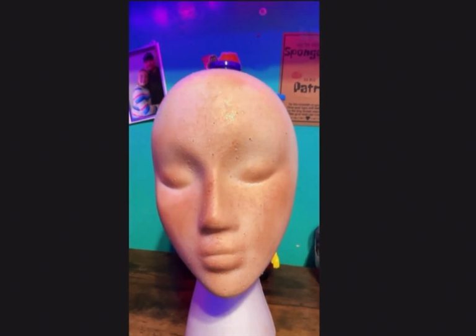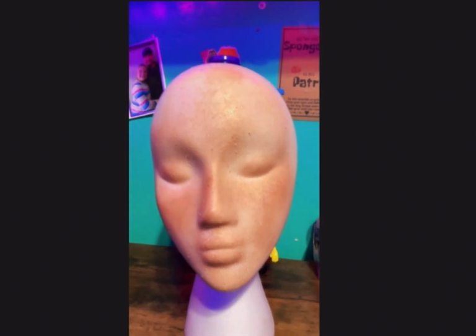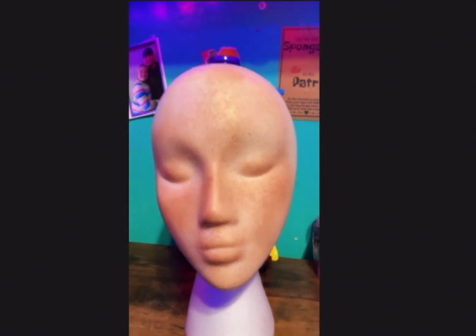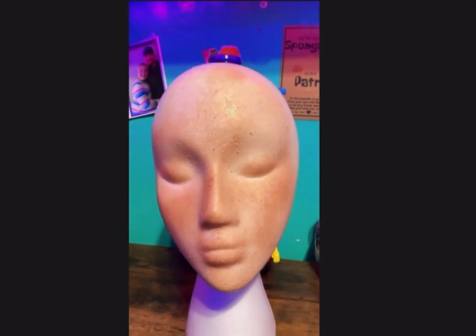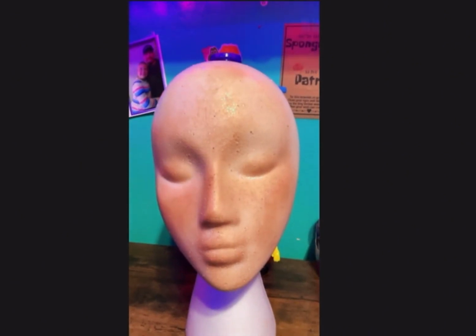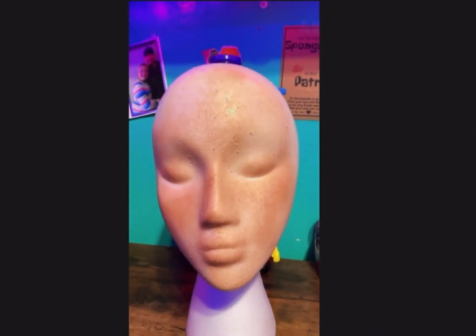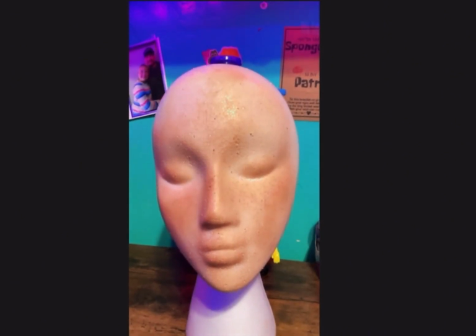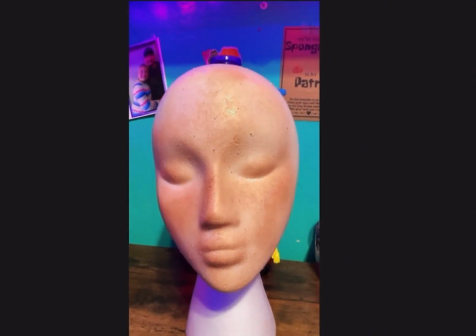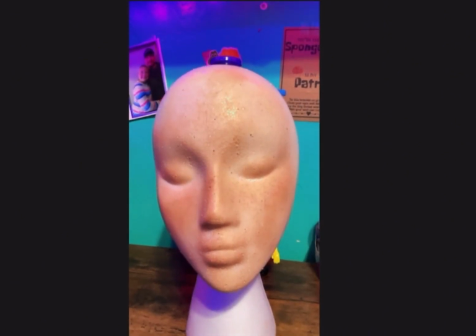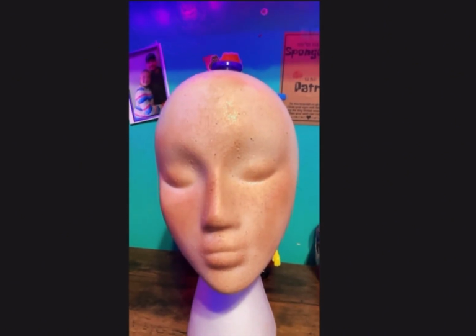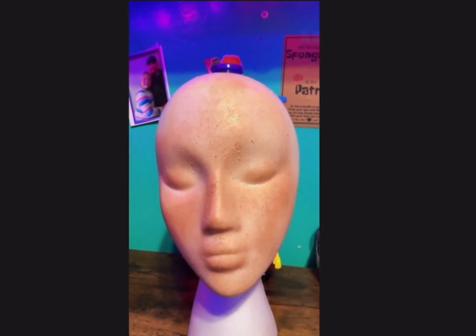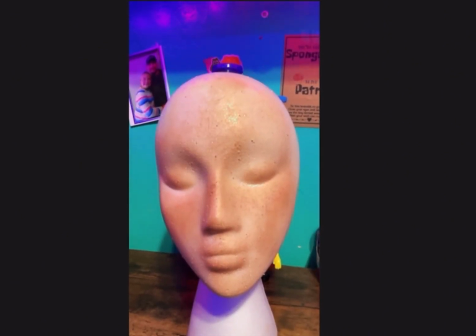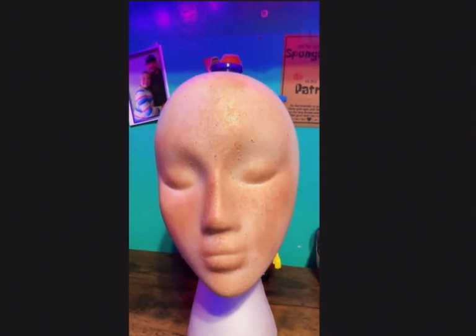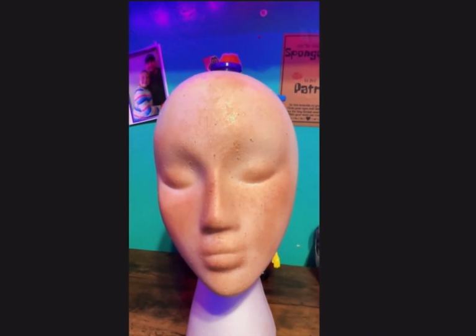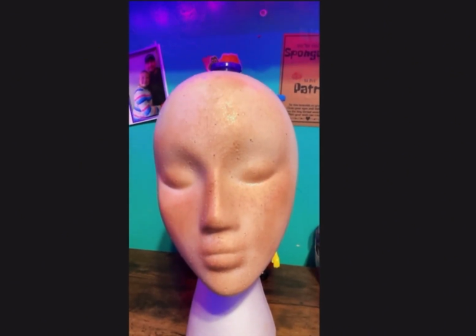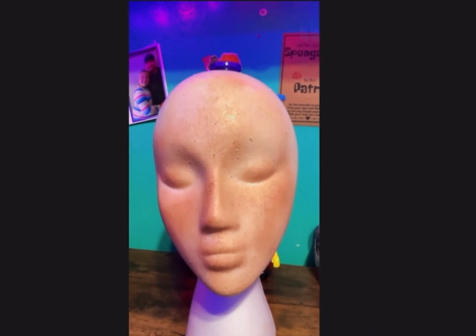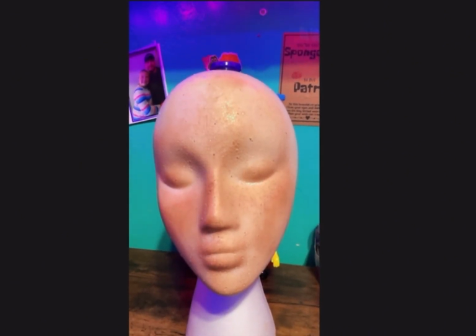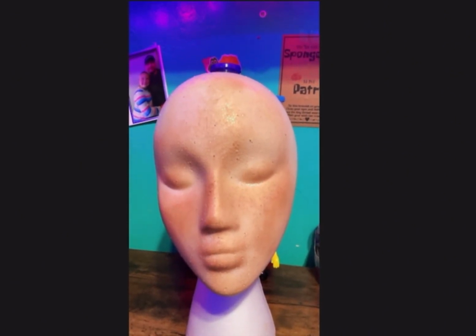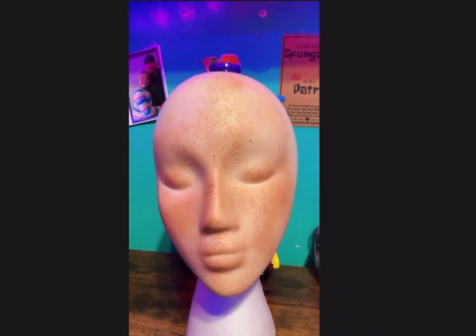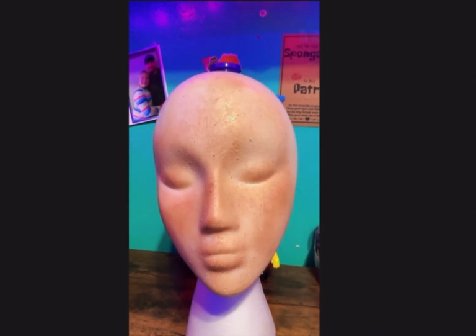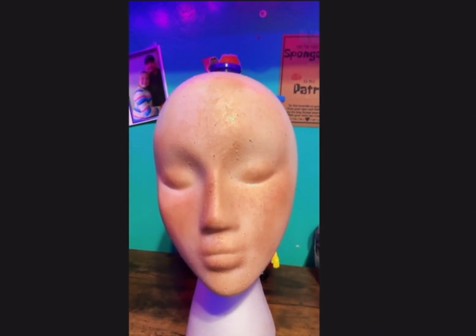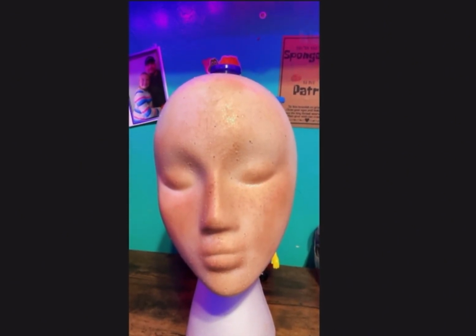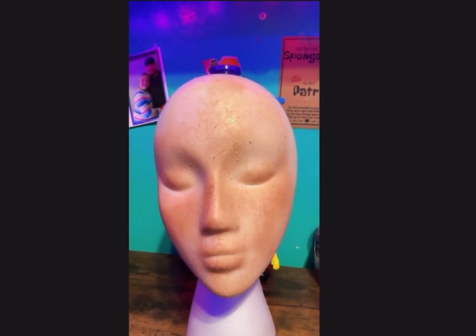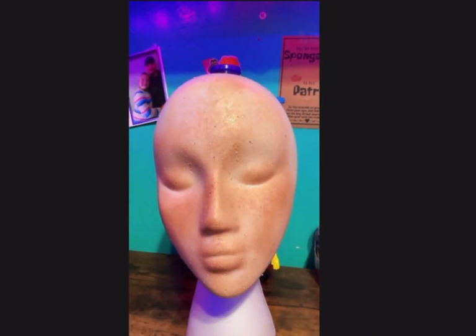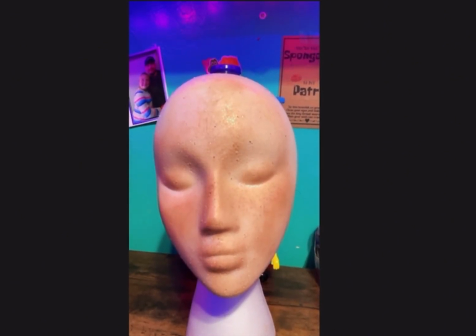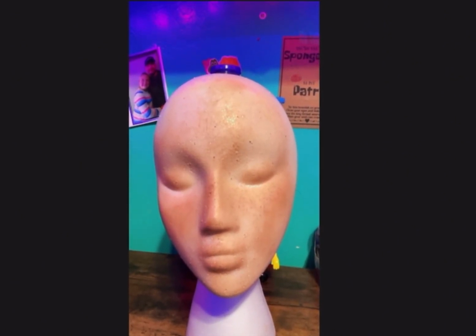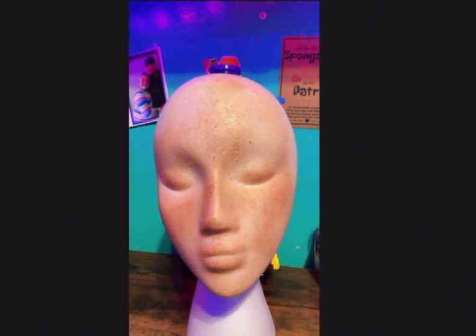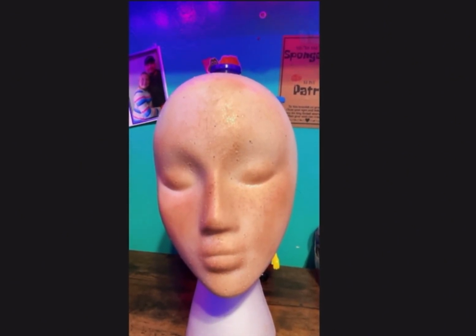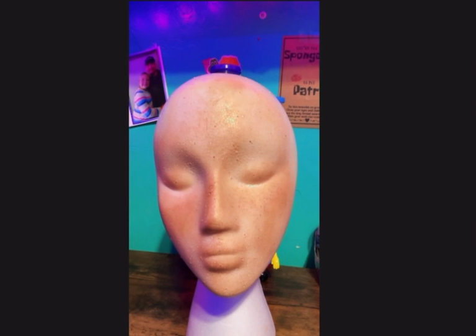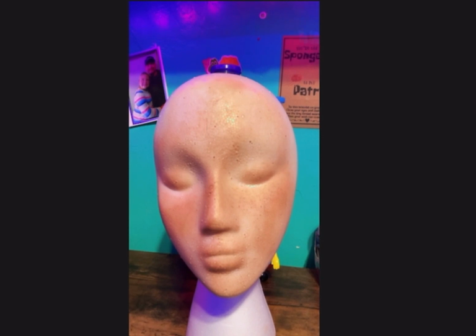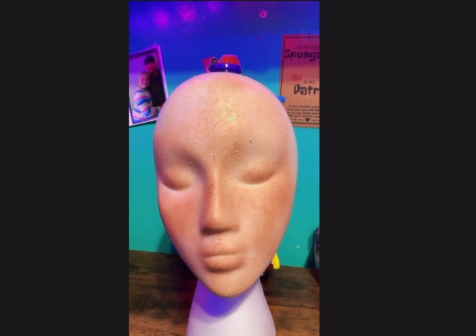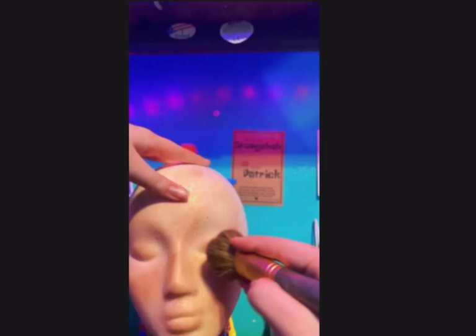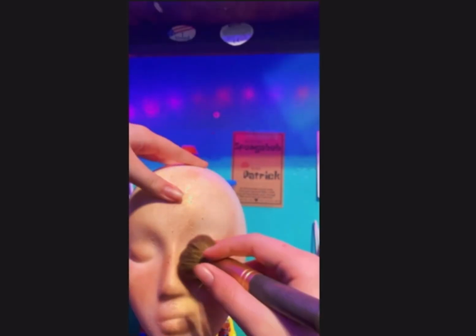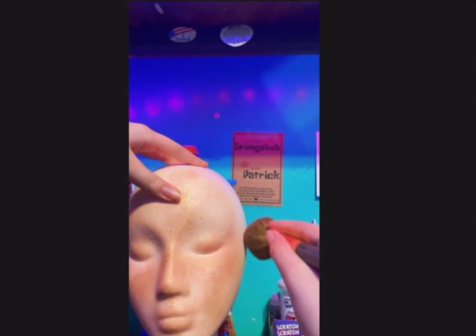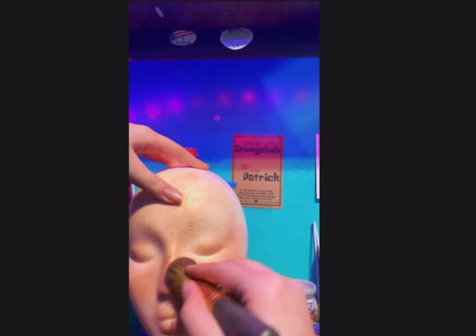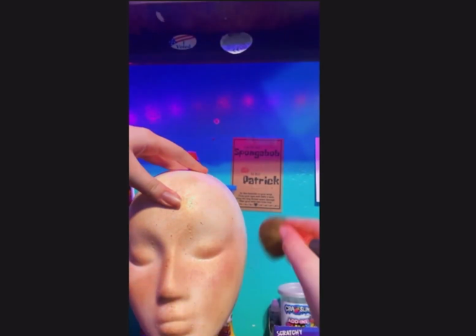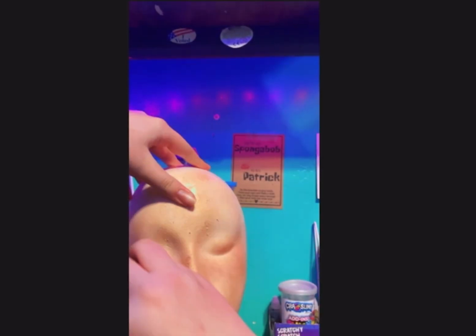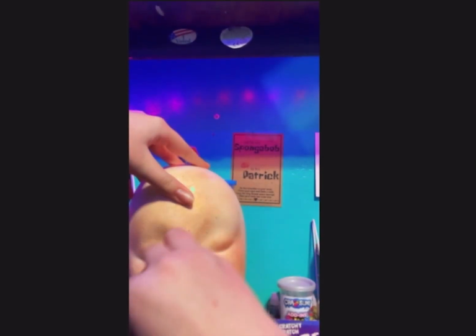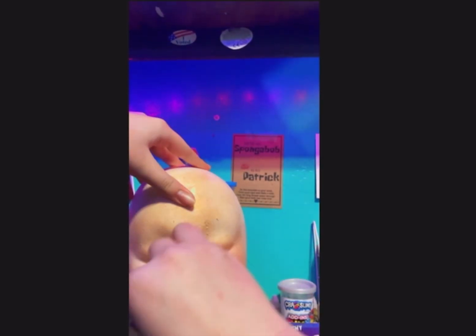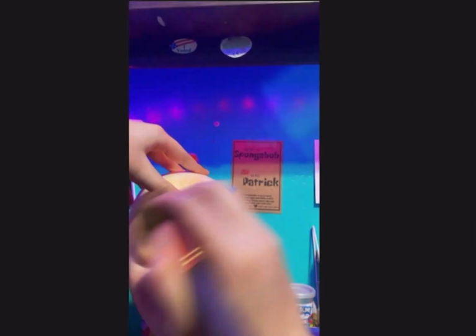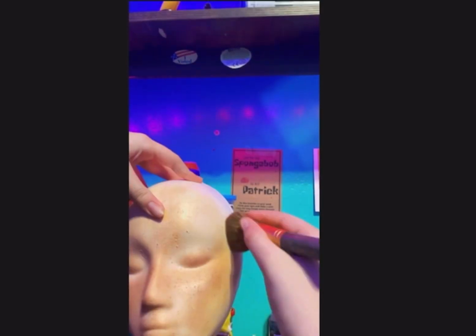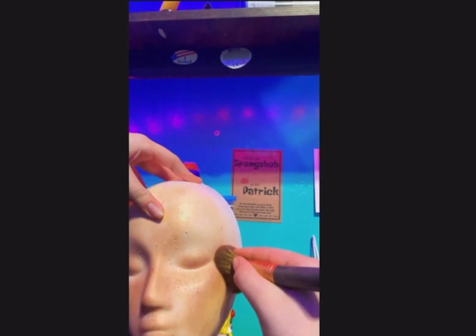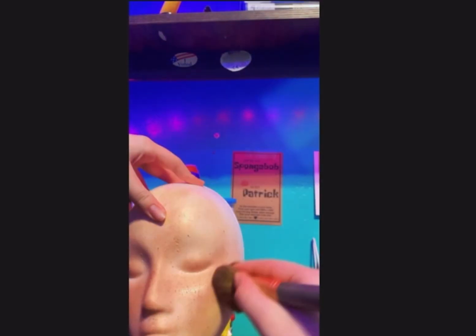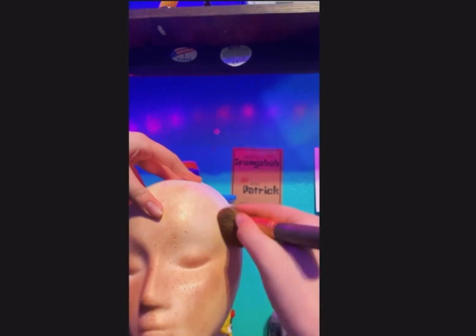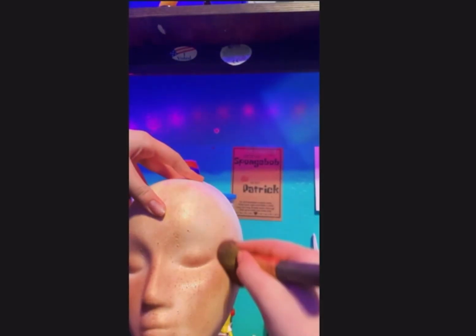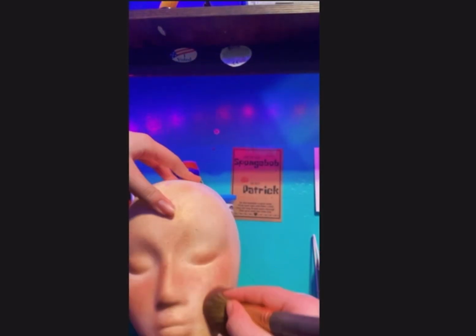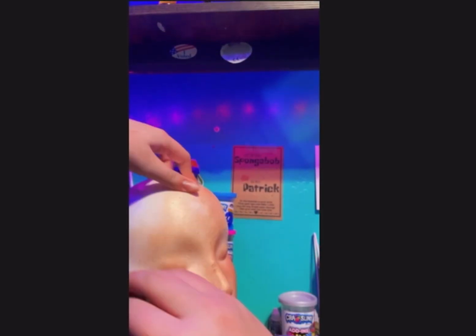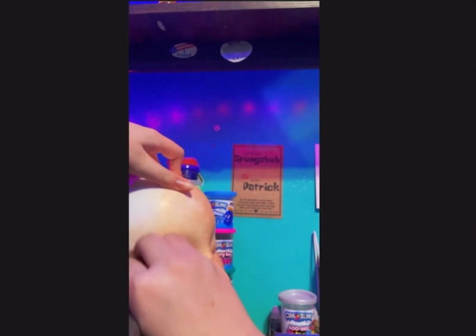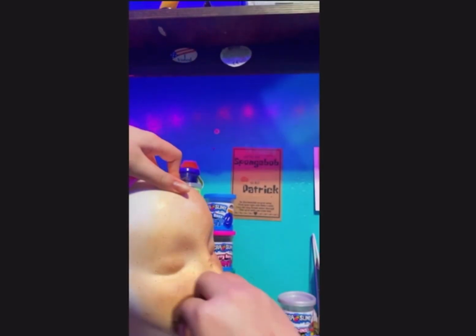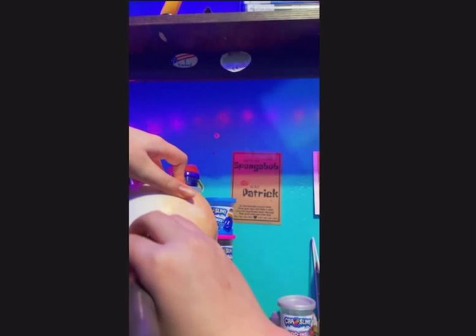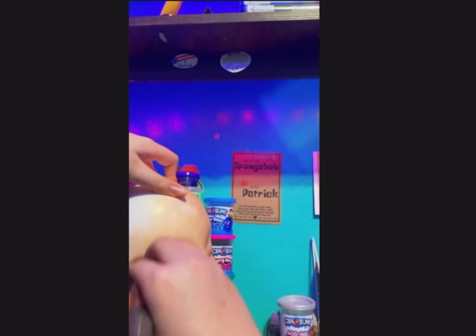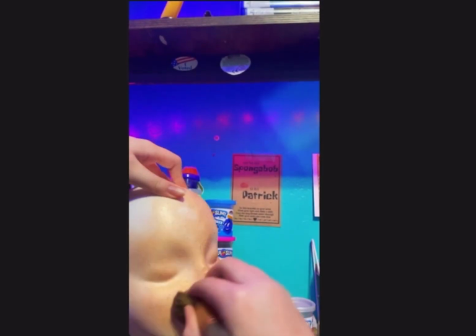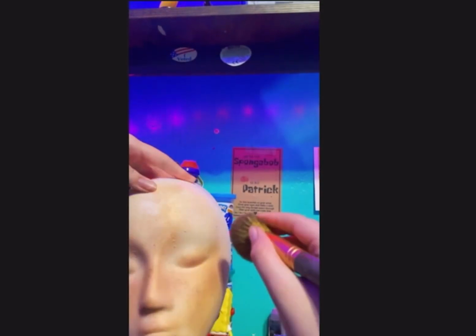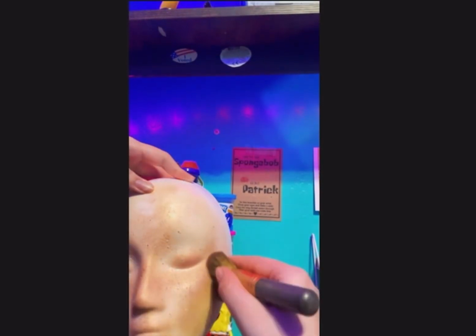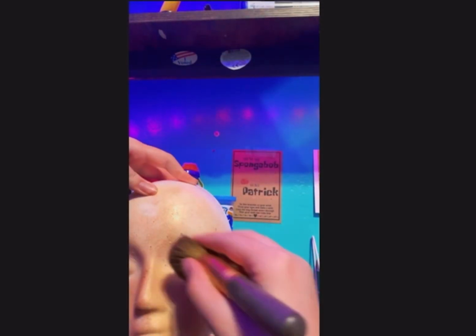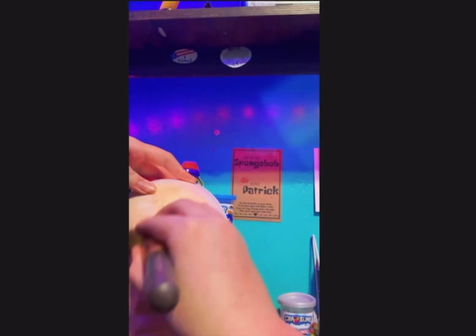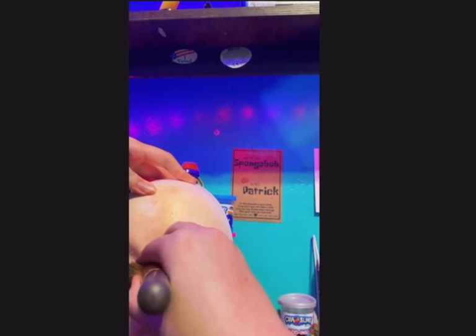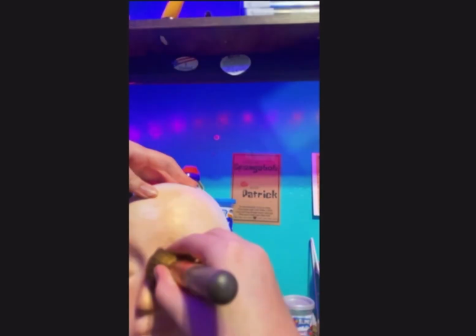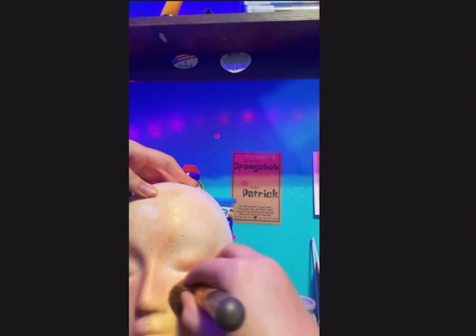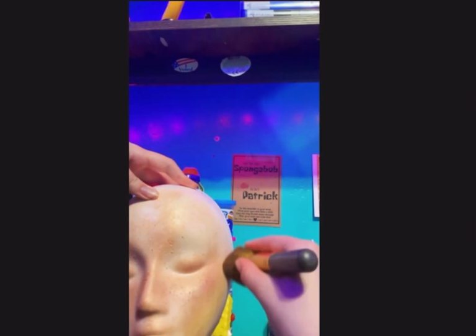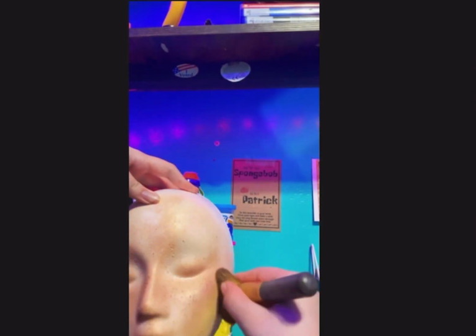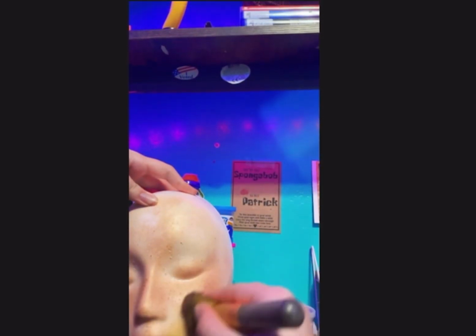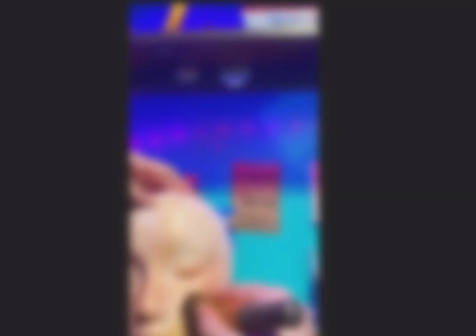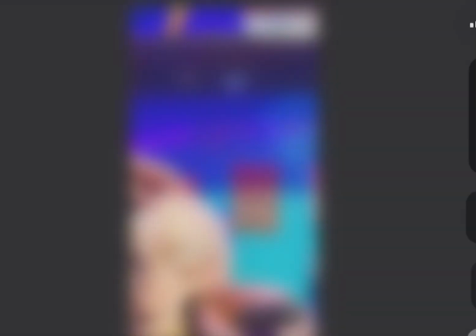According to my calculations, blush is next, so let's get that done. Okay.